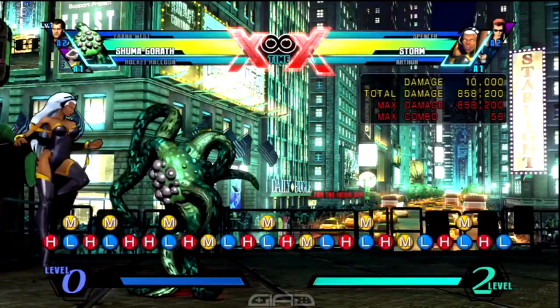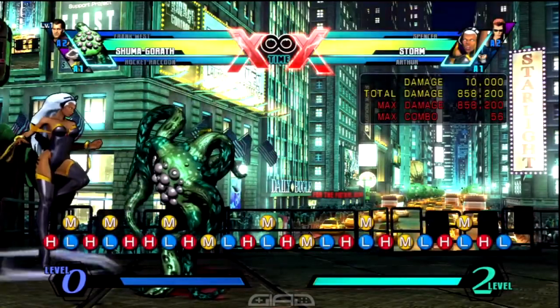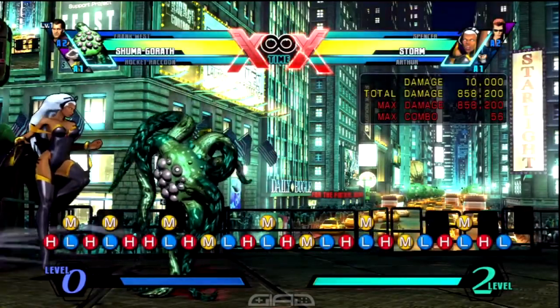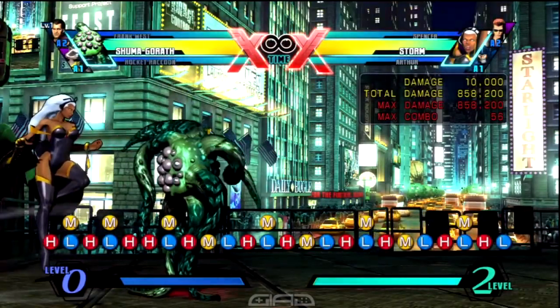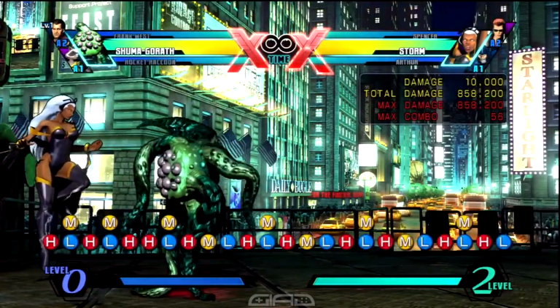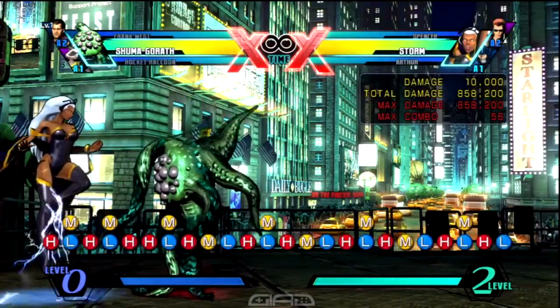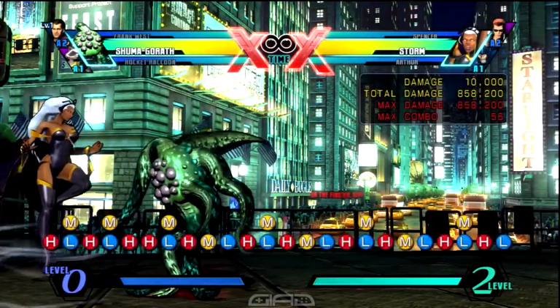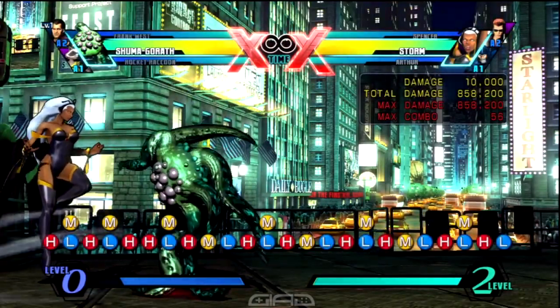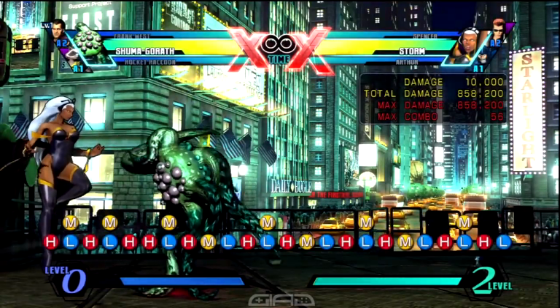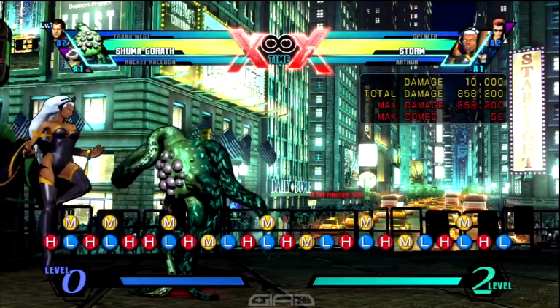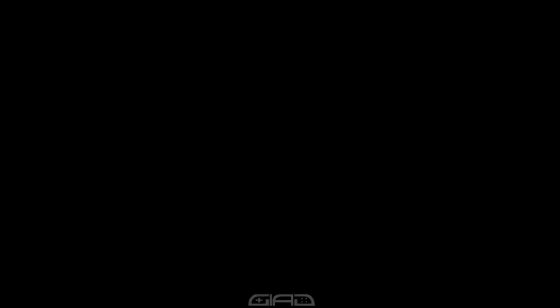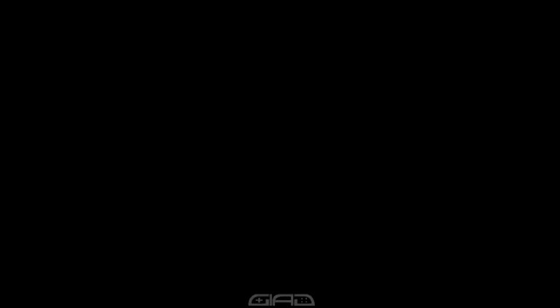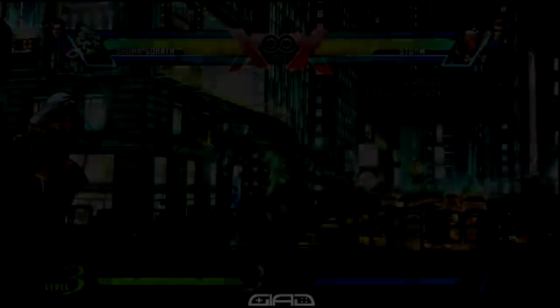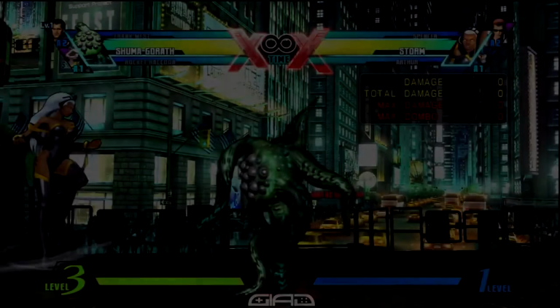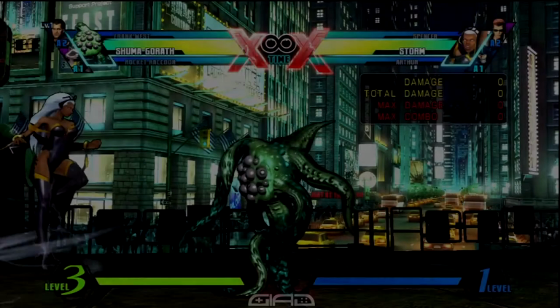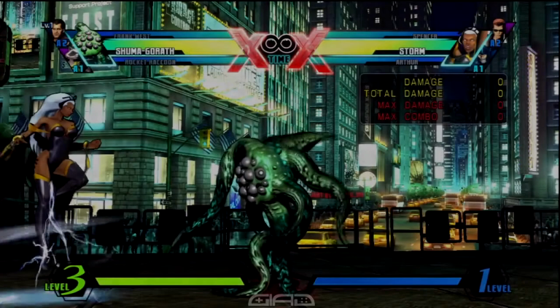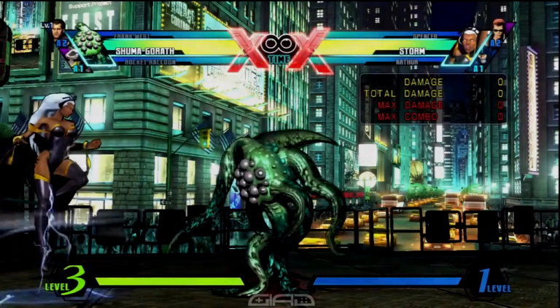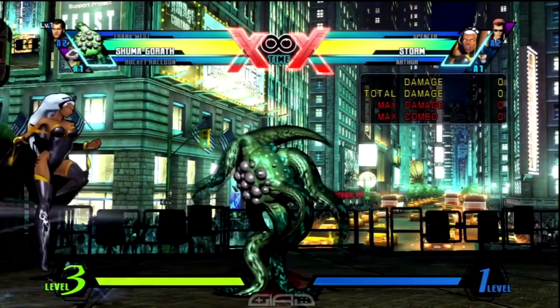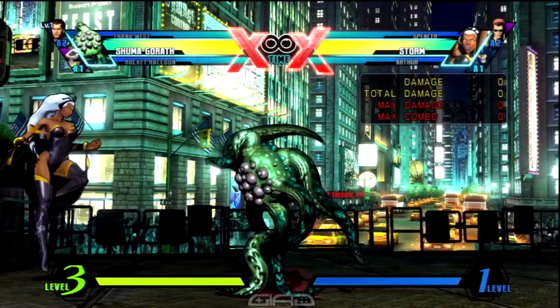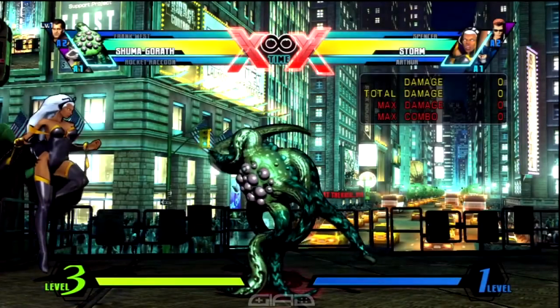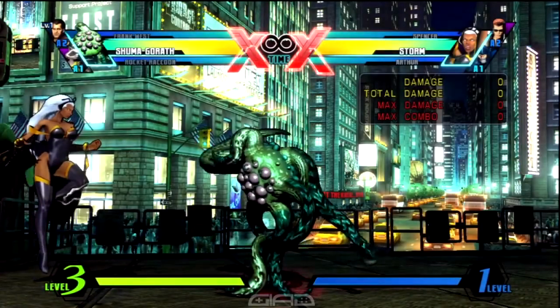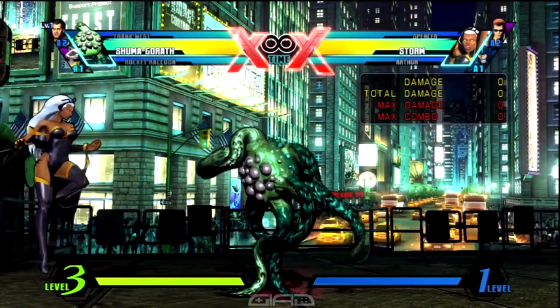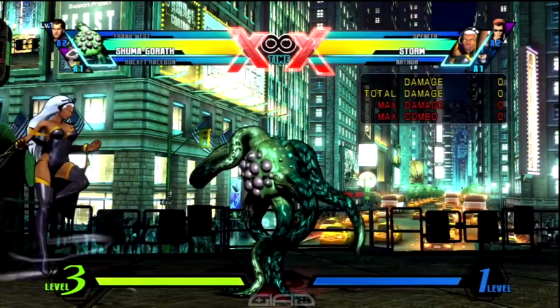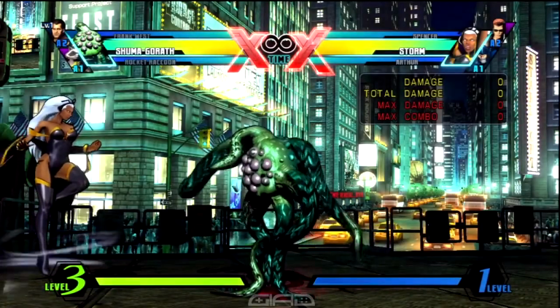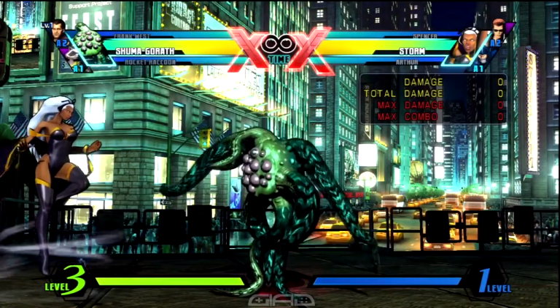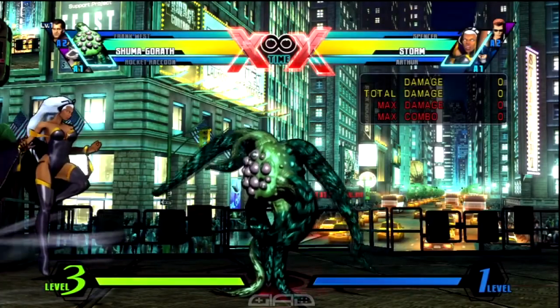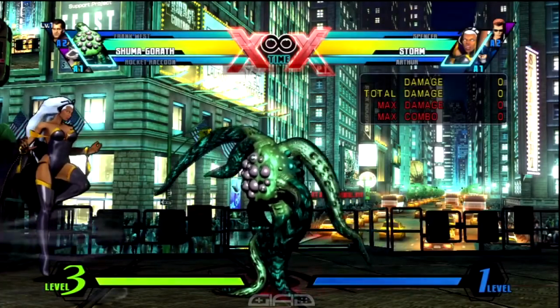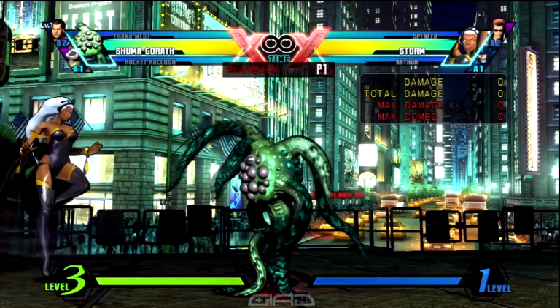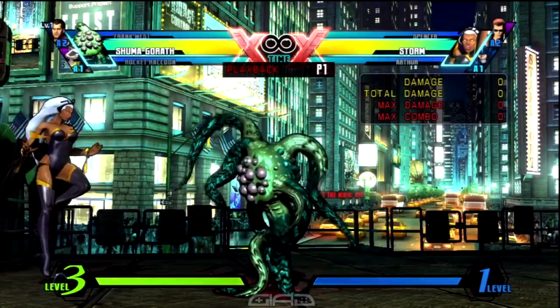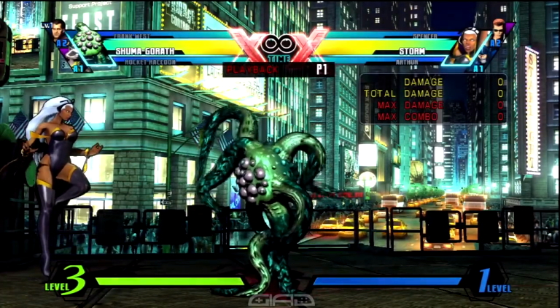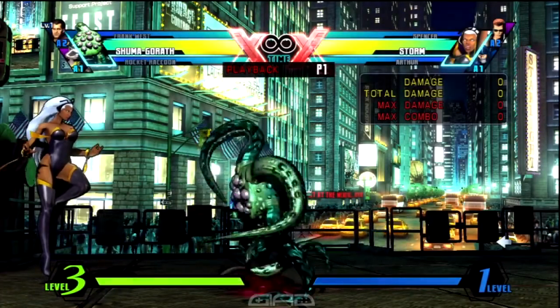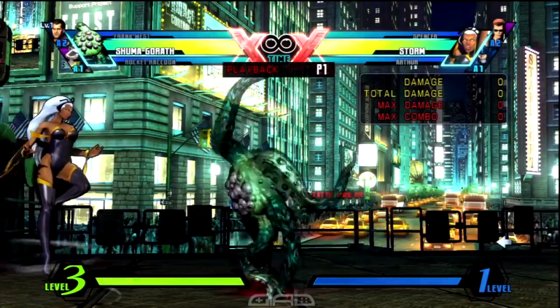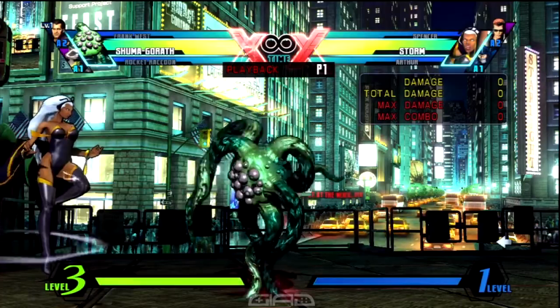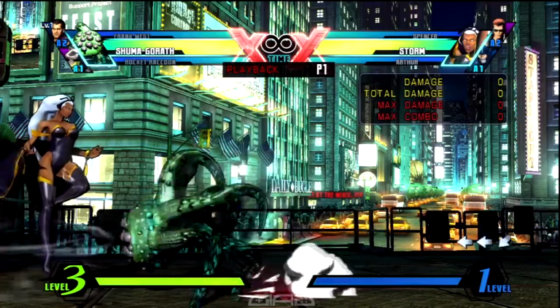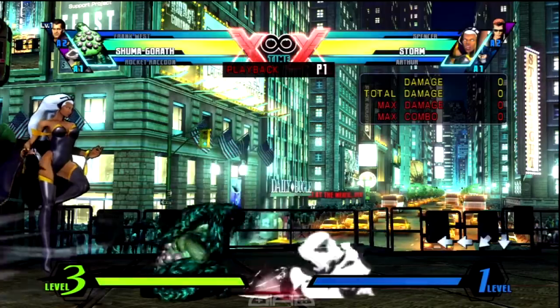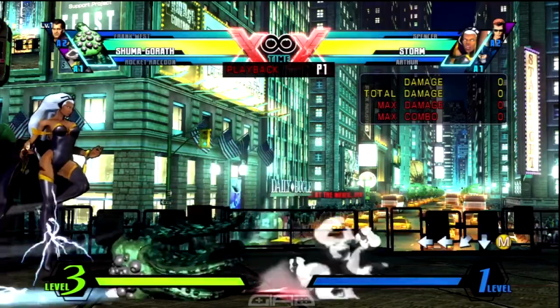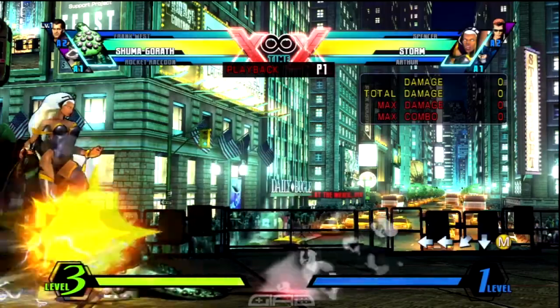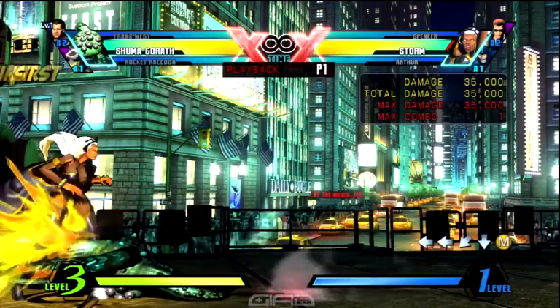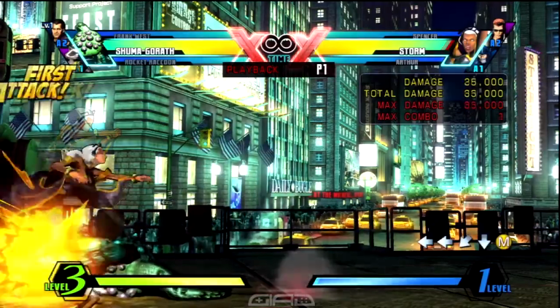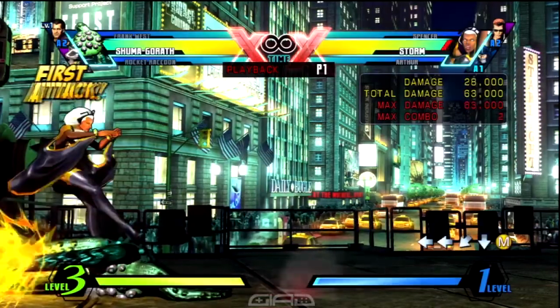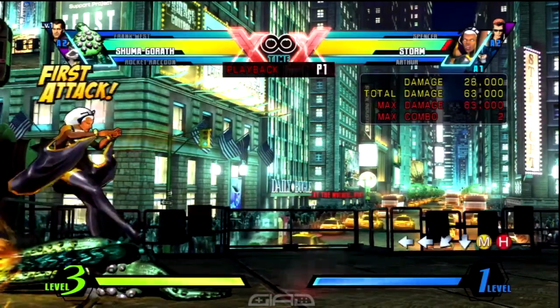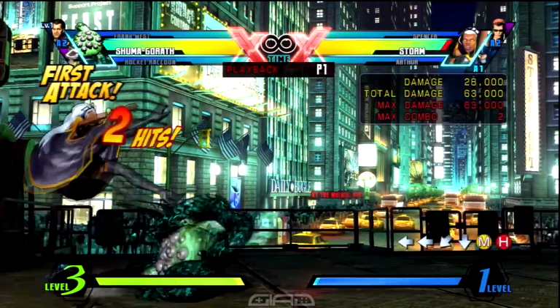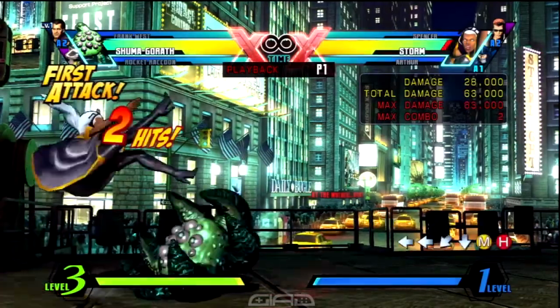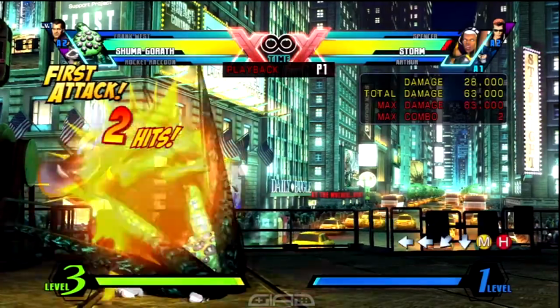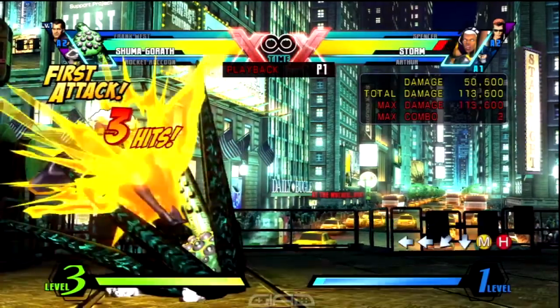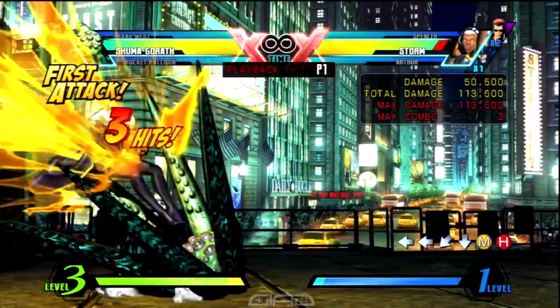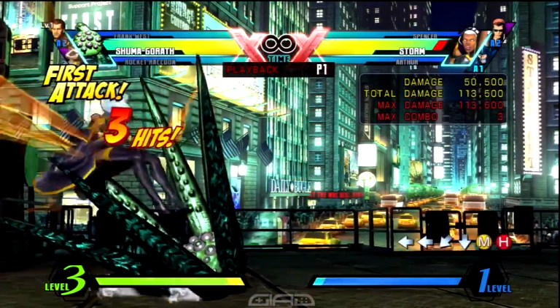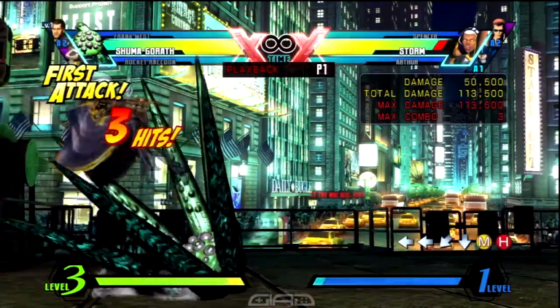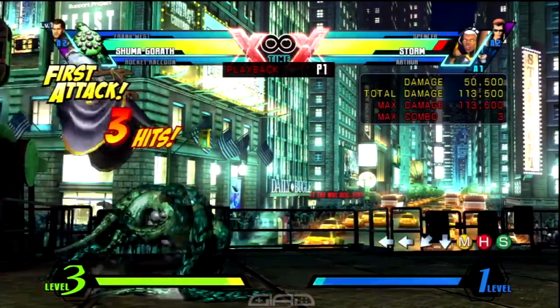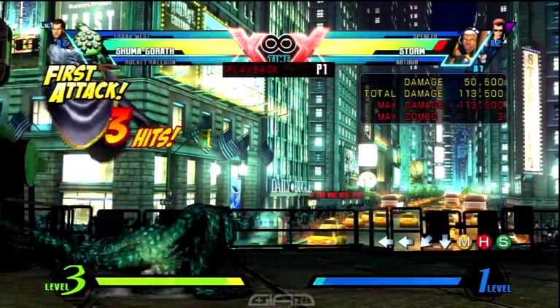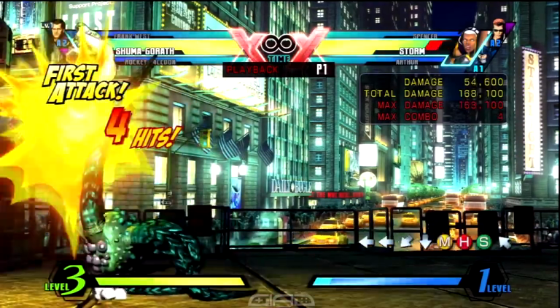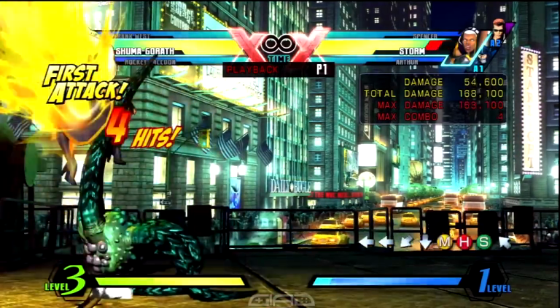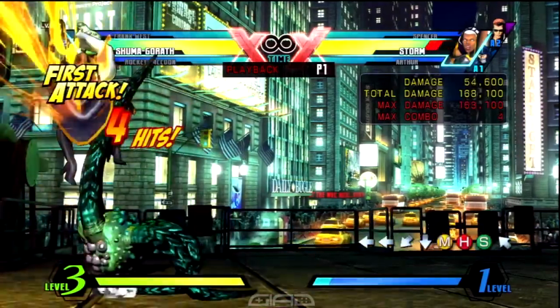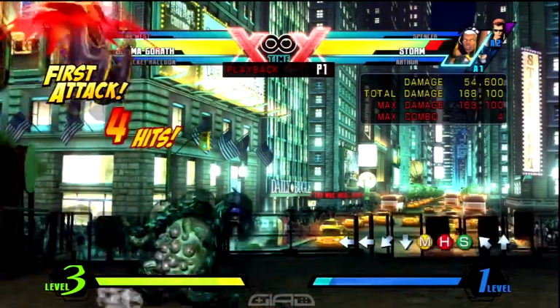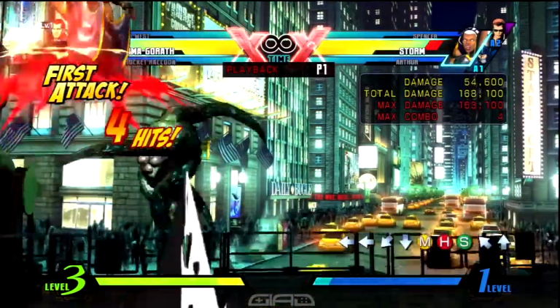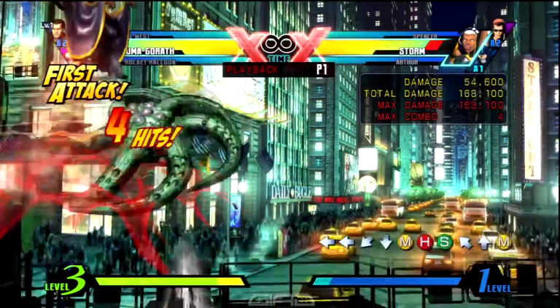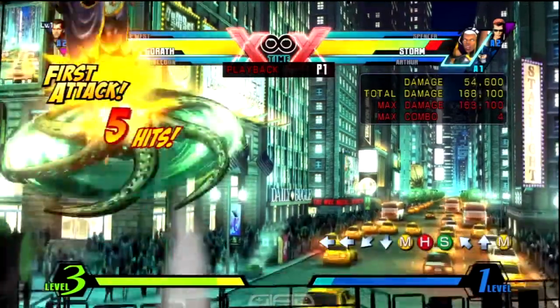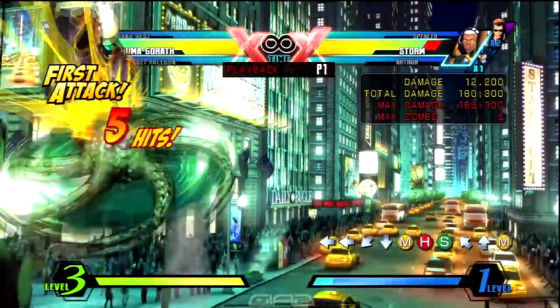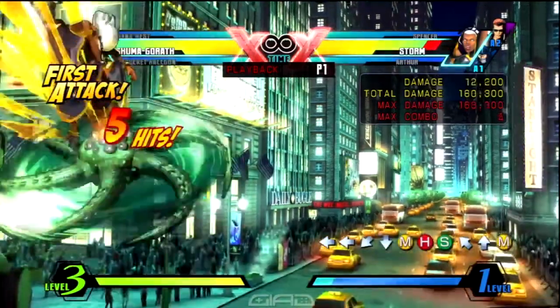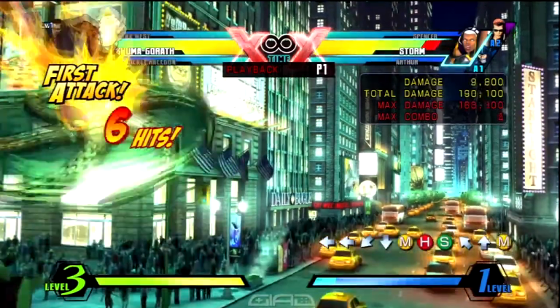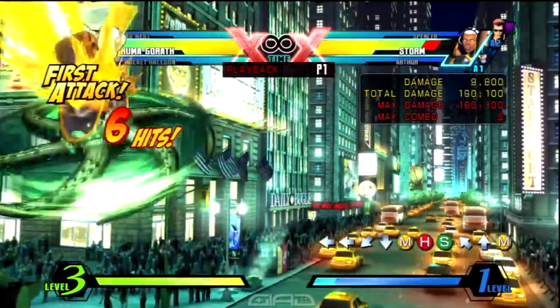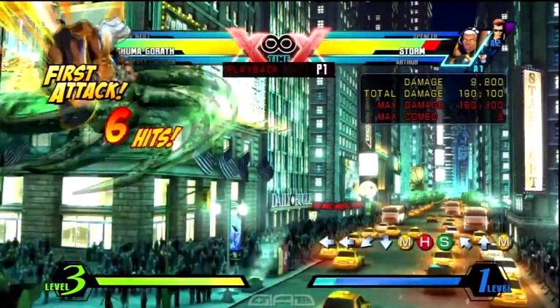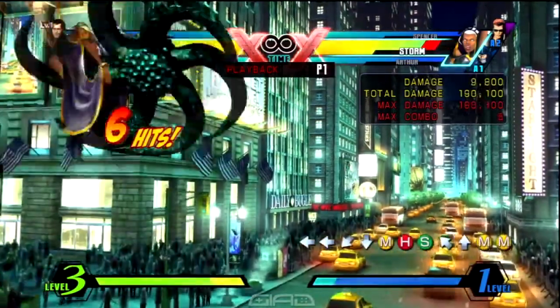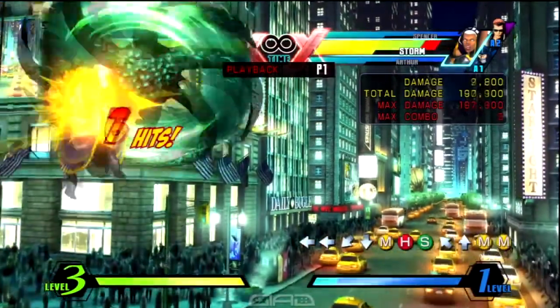You want to do a crouching medium heavy into a launcher, and follow the combo up with a medium medium heavy S. And then you want to immediately press and hold down charge.